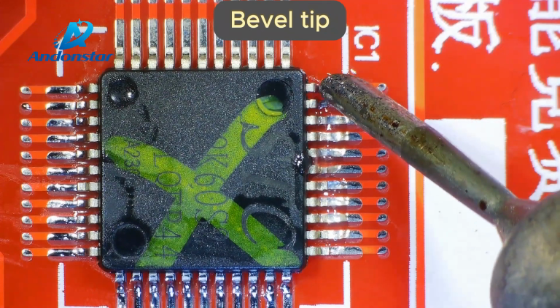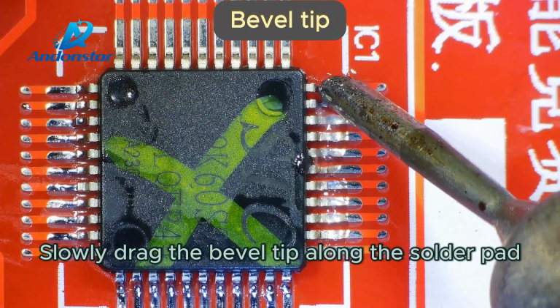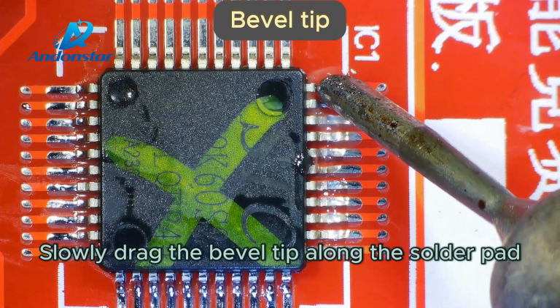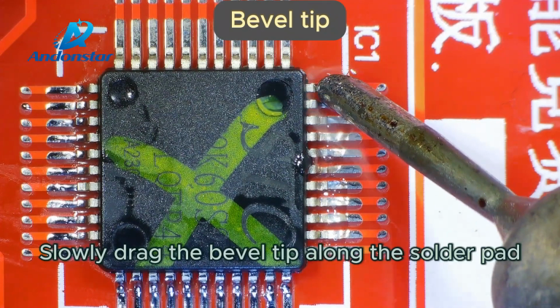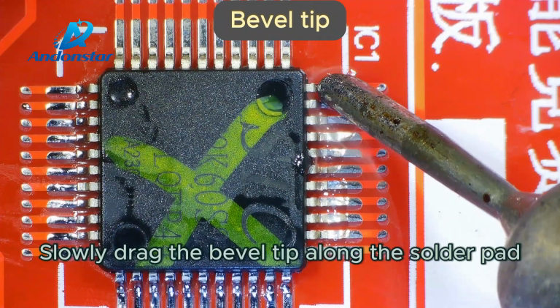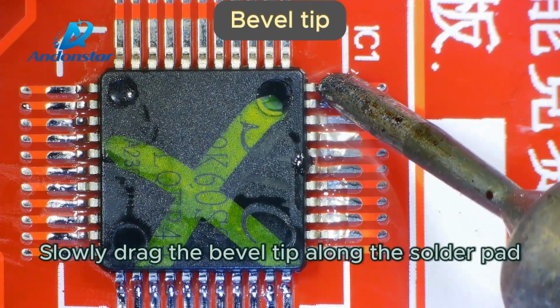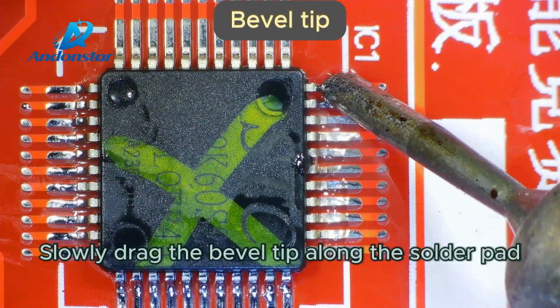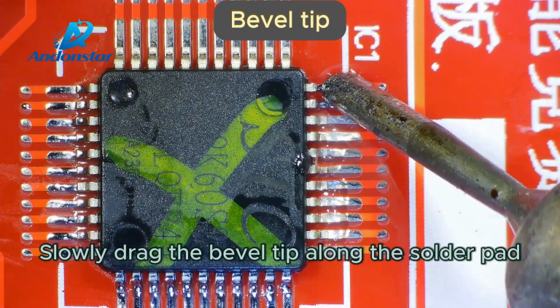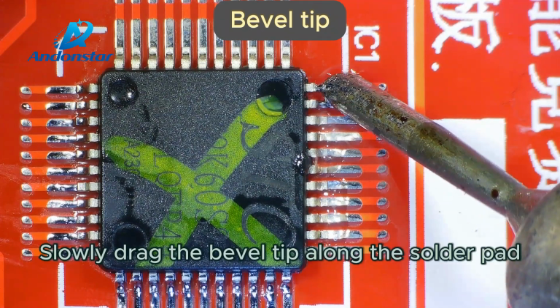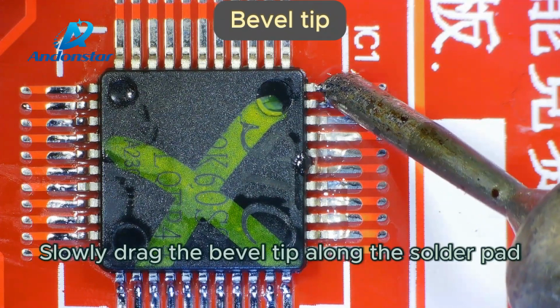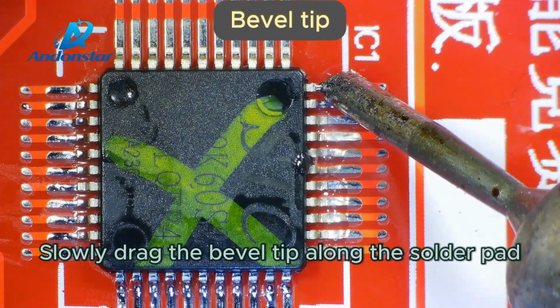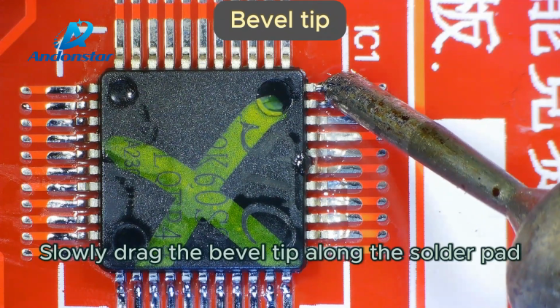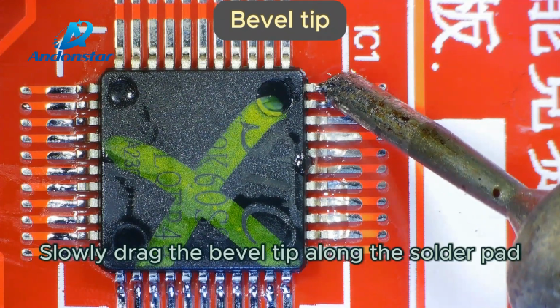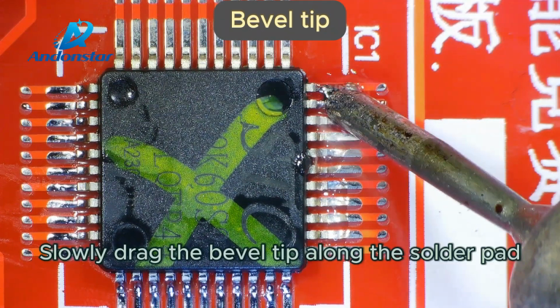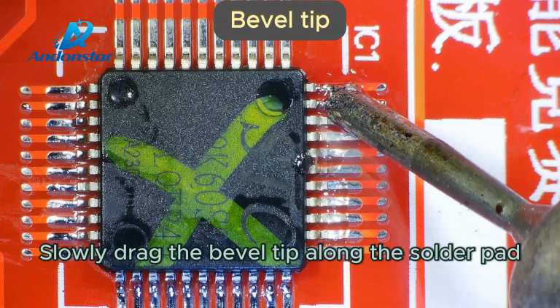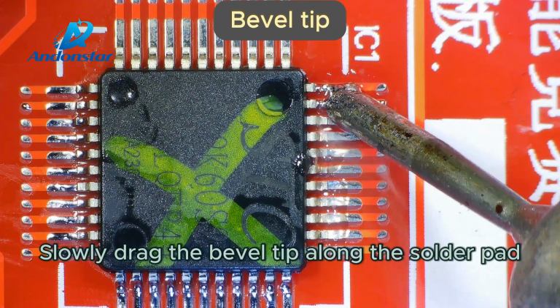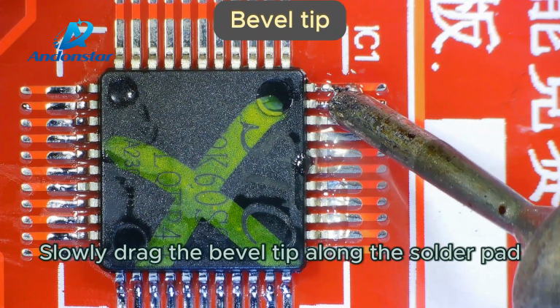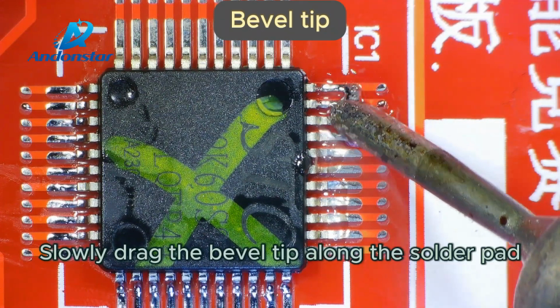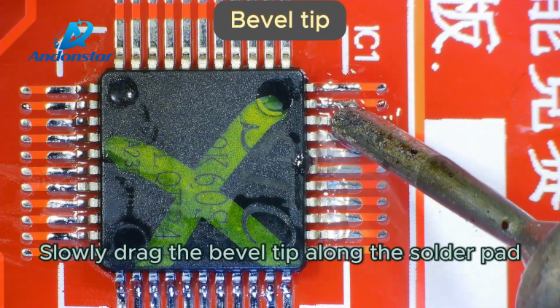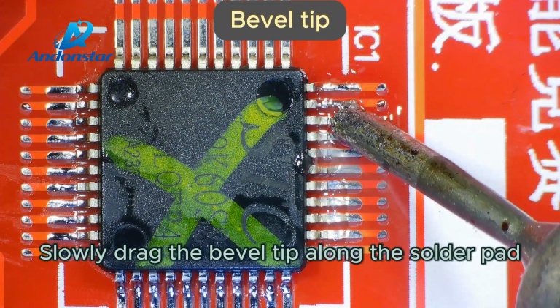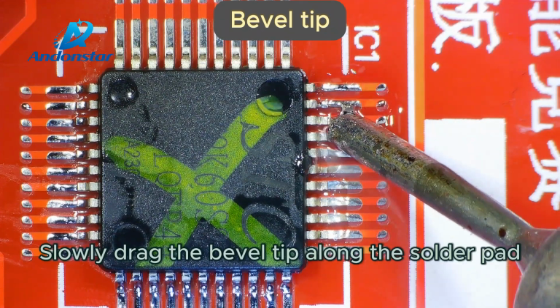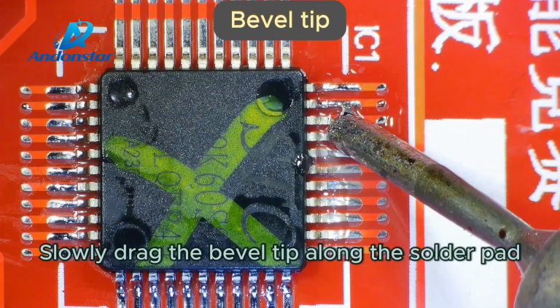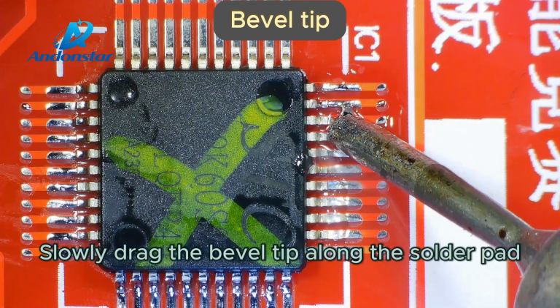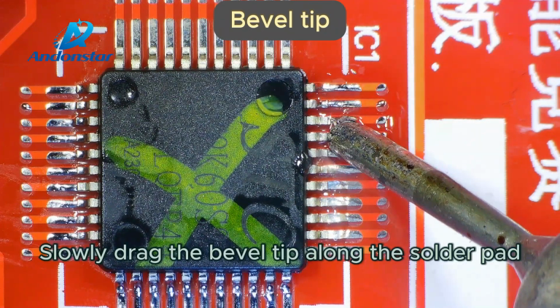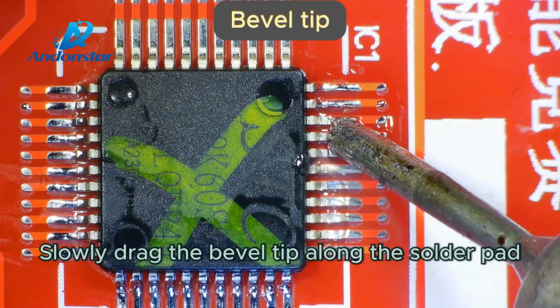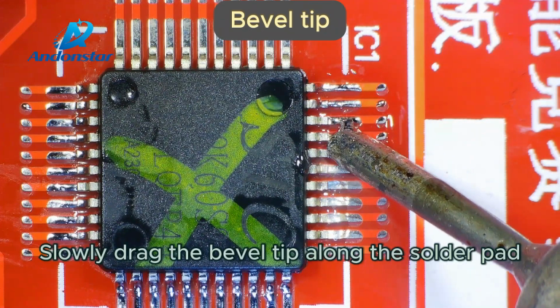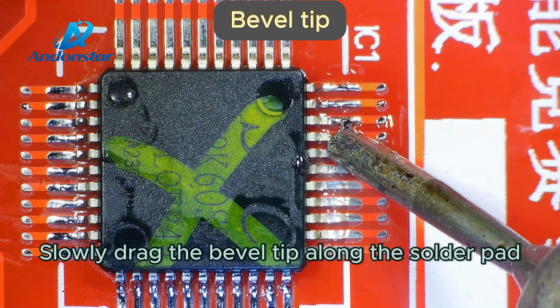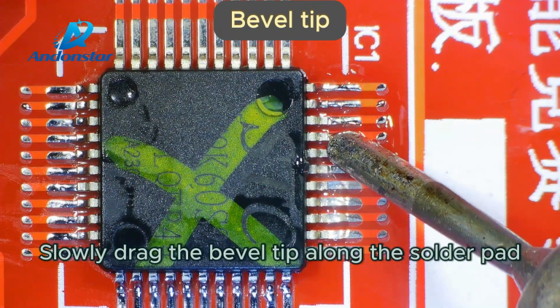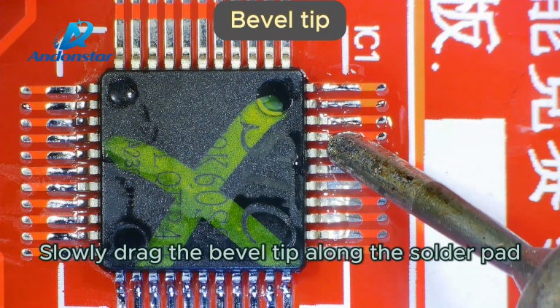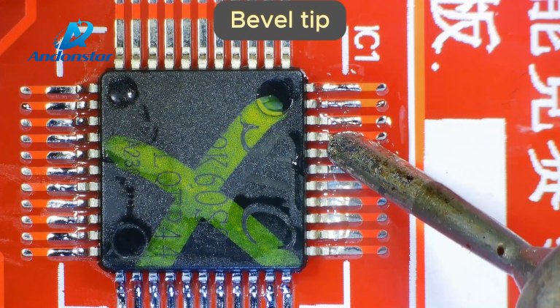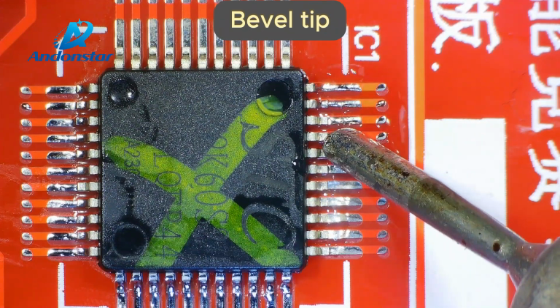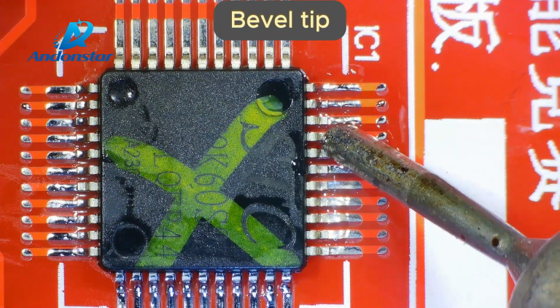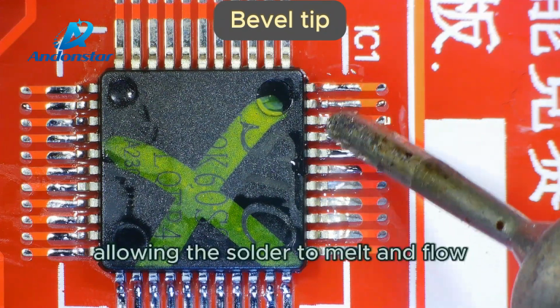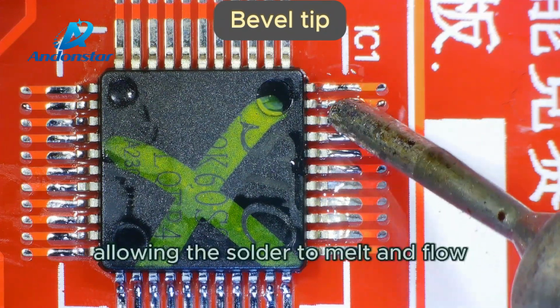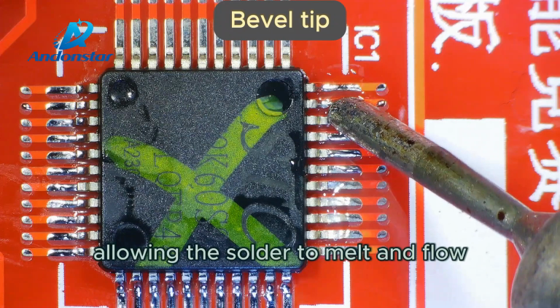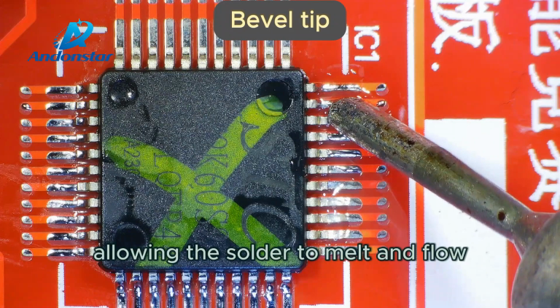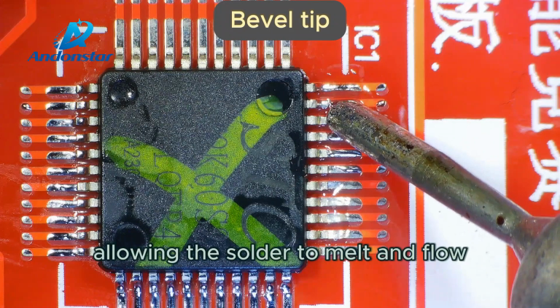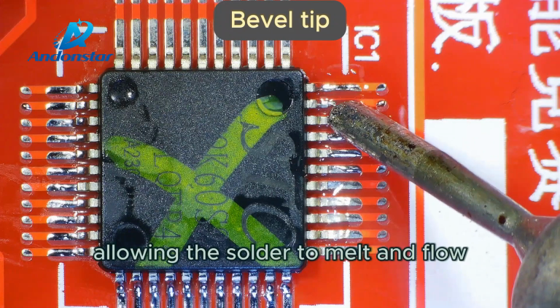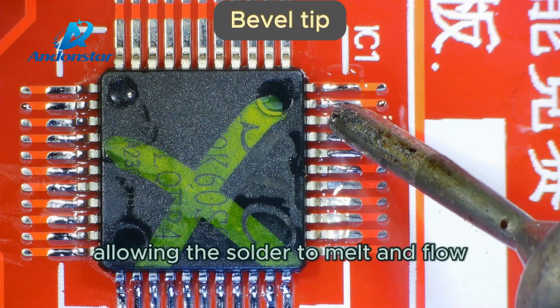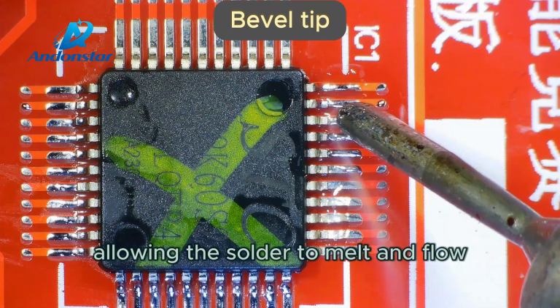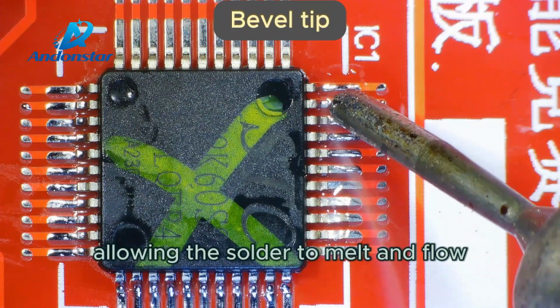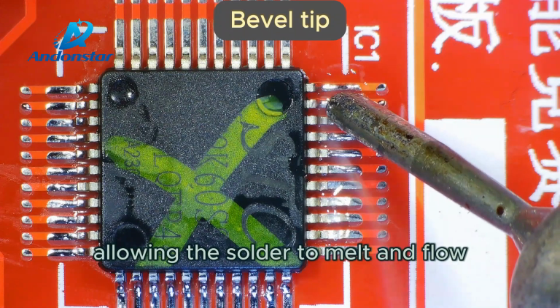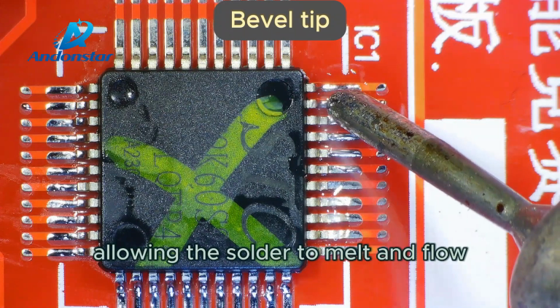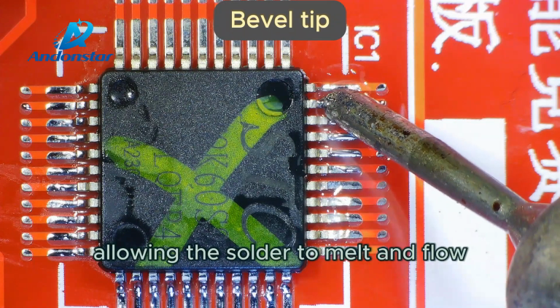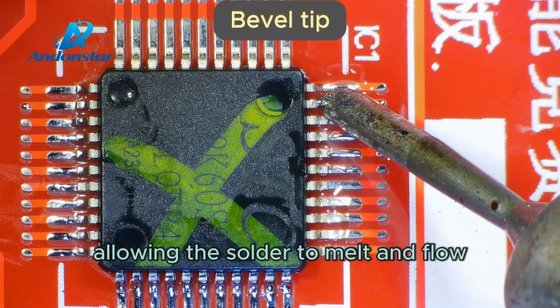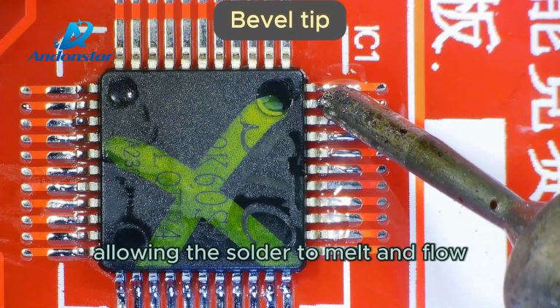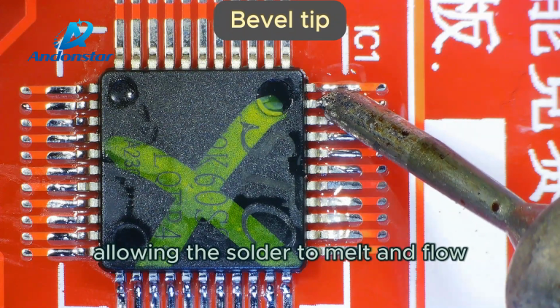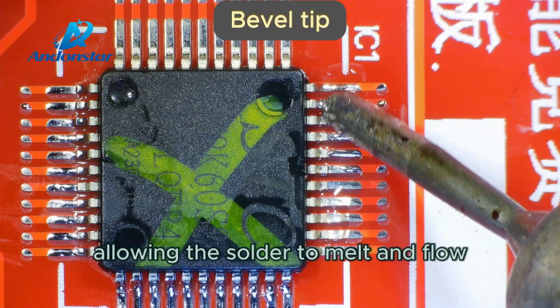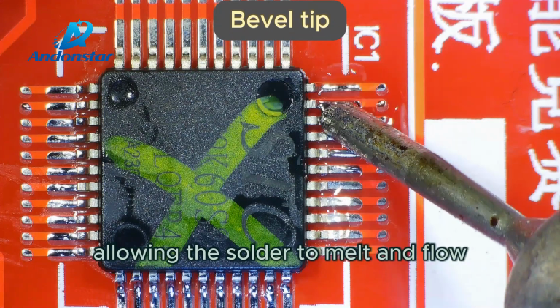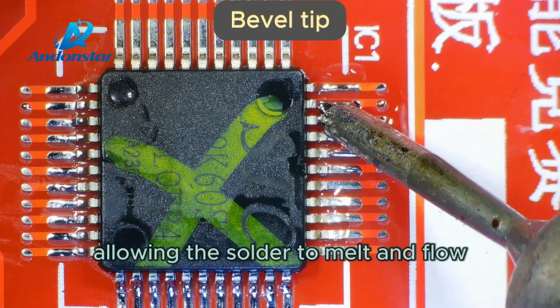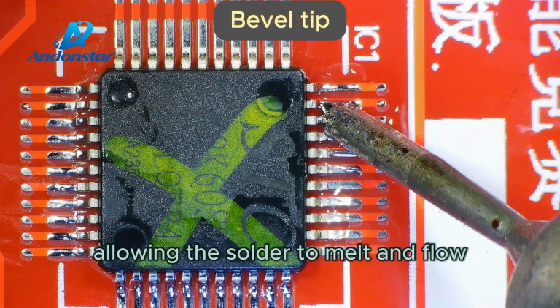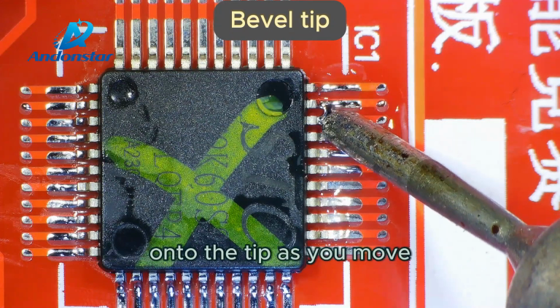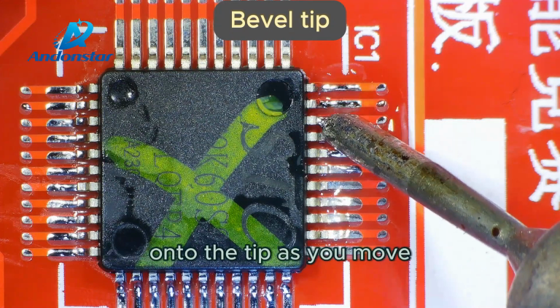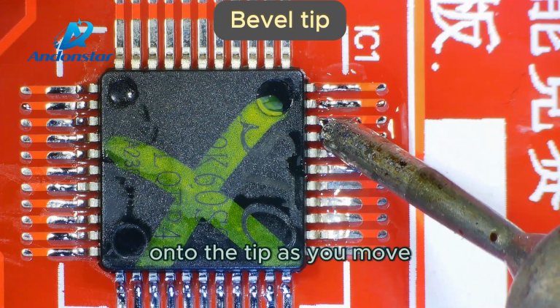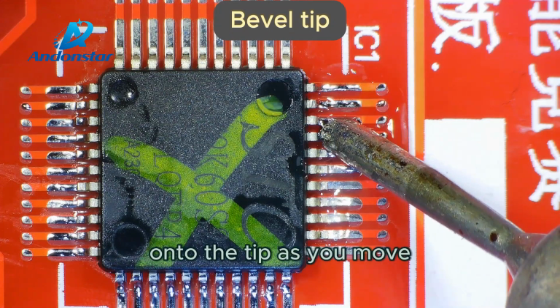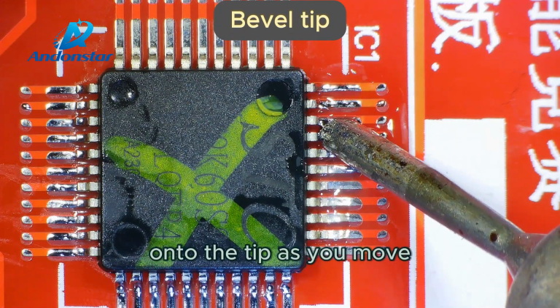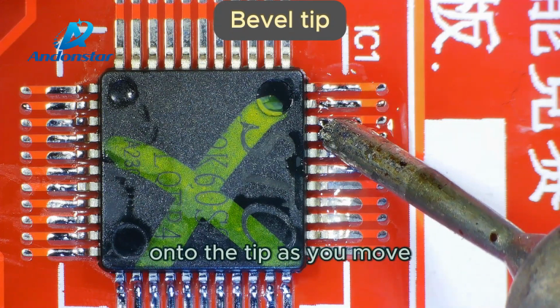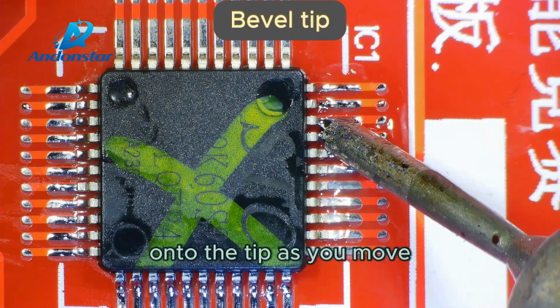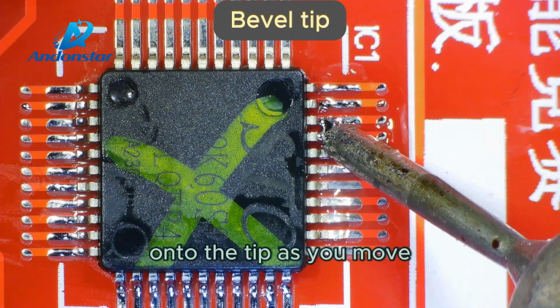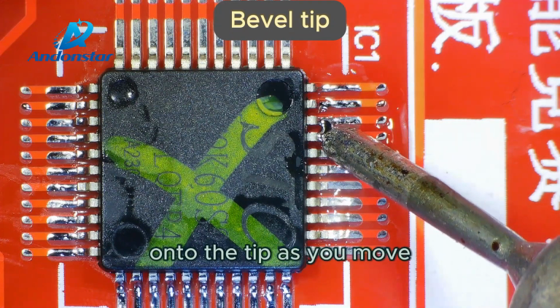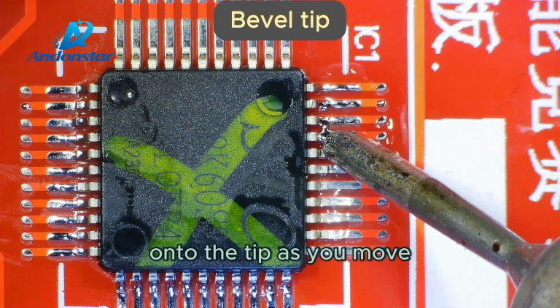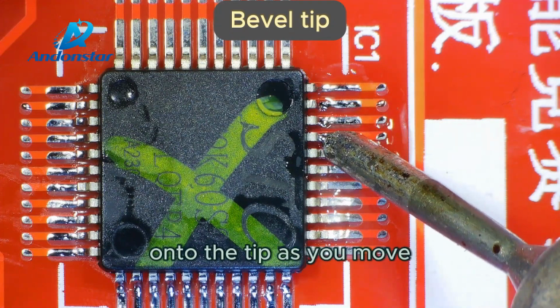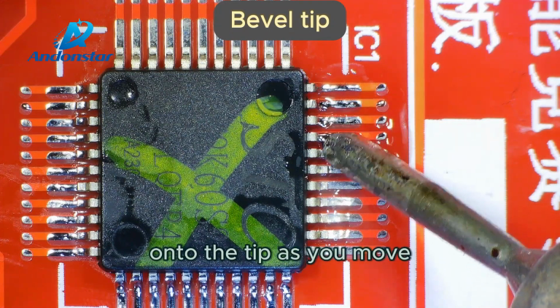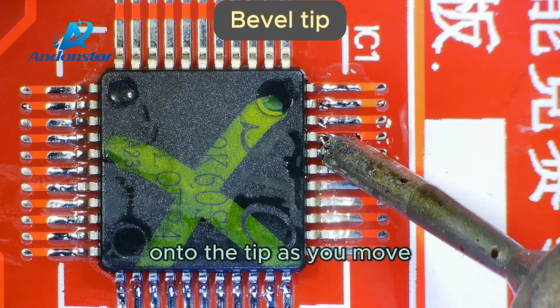Slowly drag the bevel tip along the solder pad, allowing the solder to melt and flow onto the tip as you move.